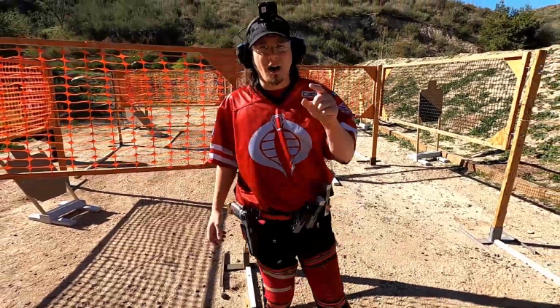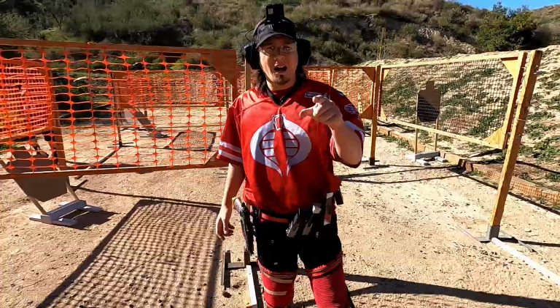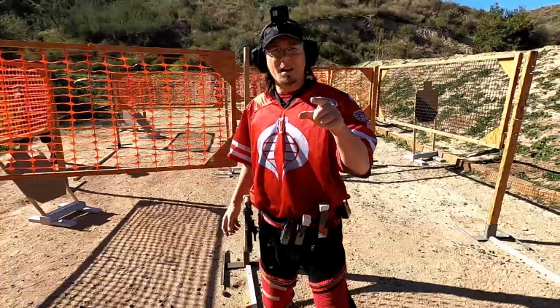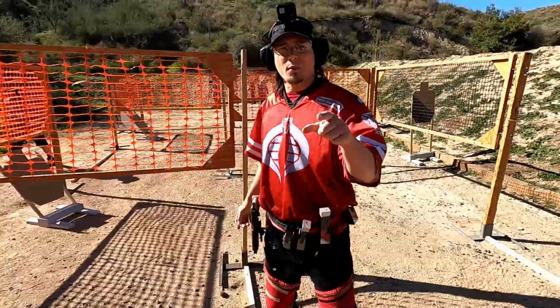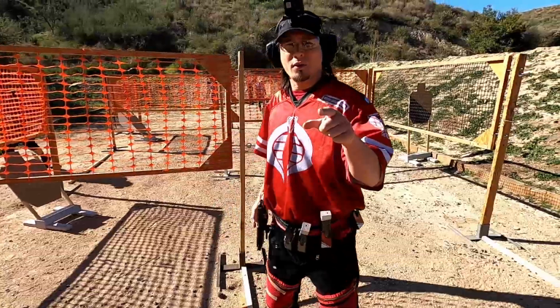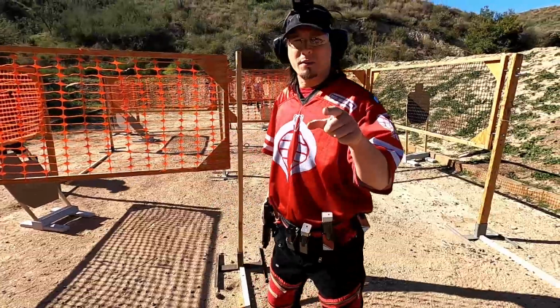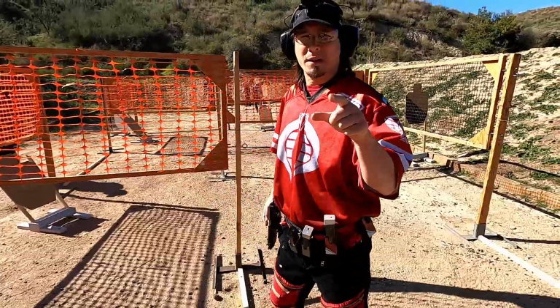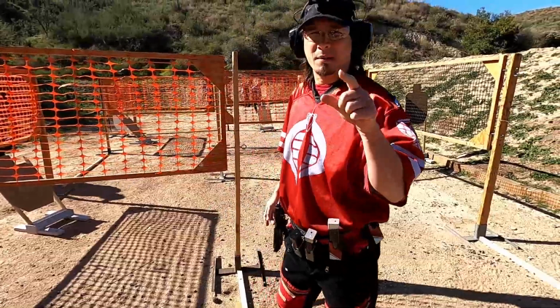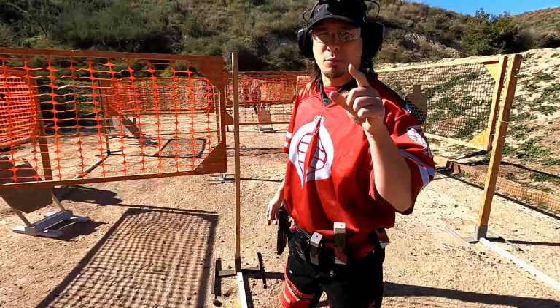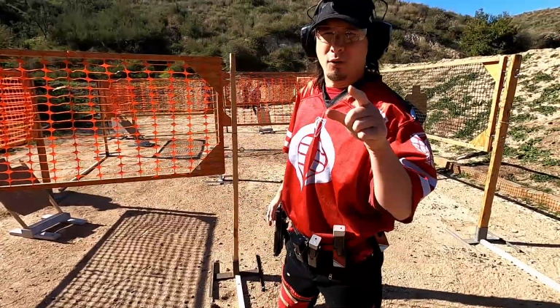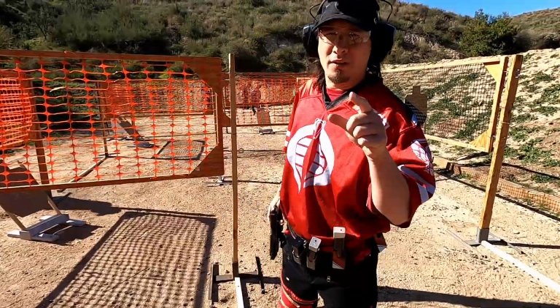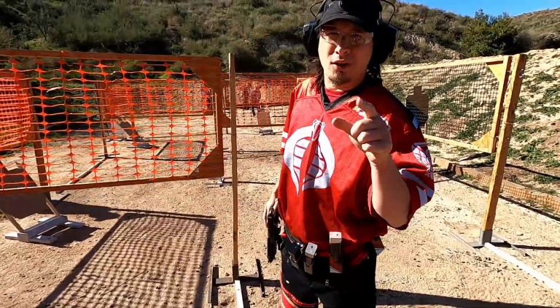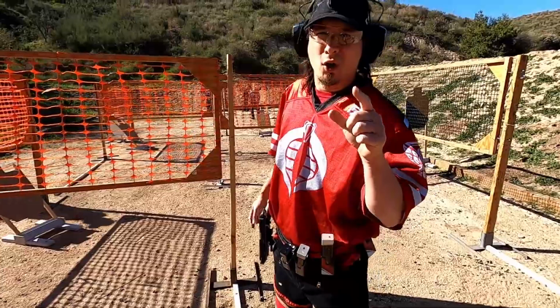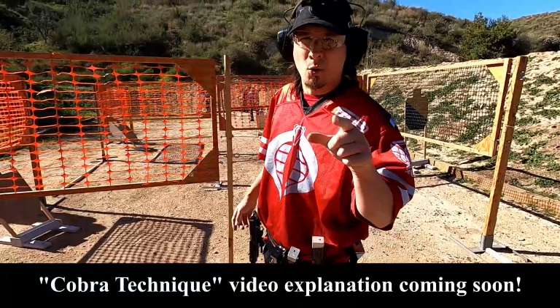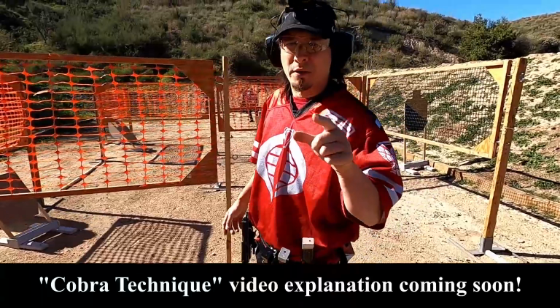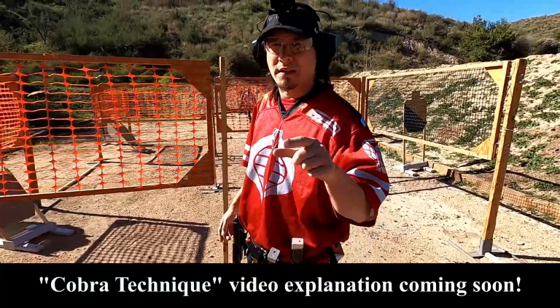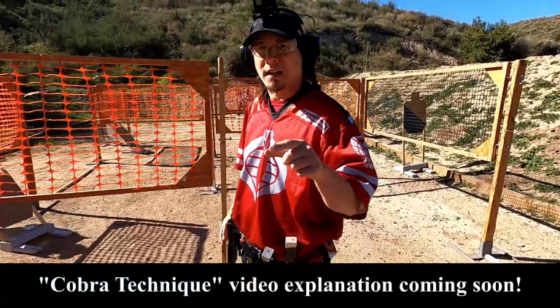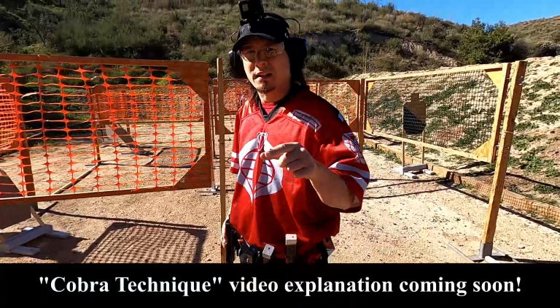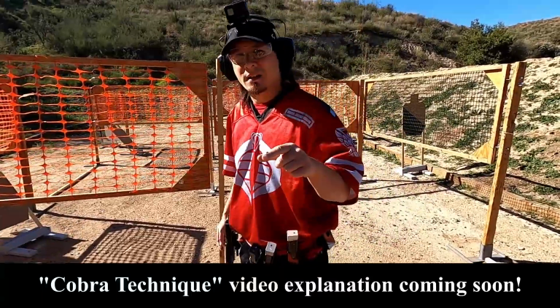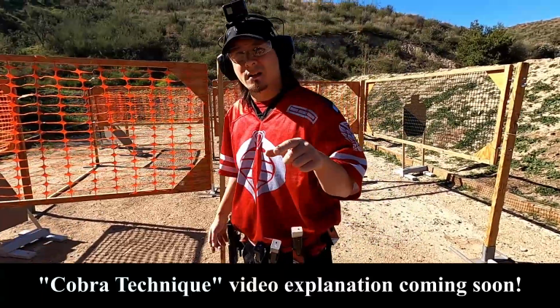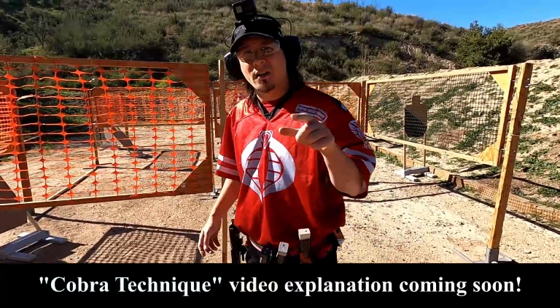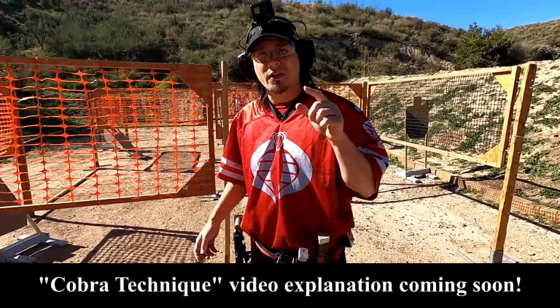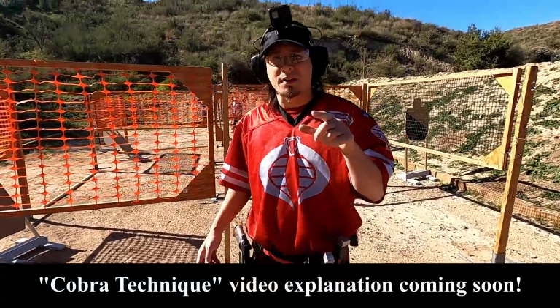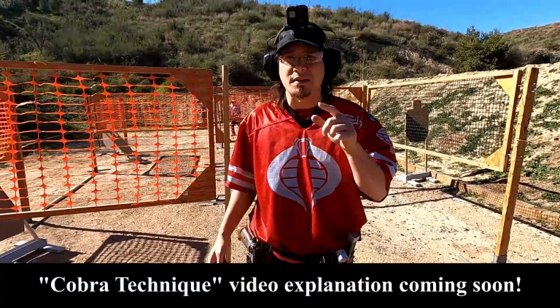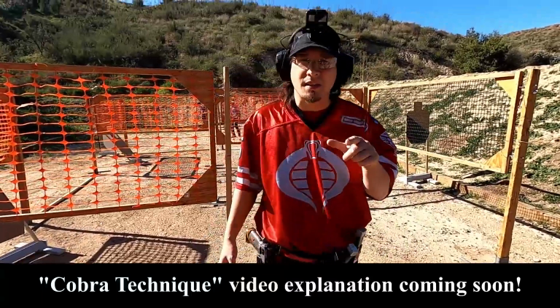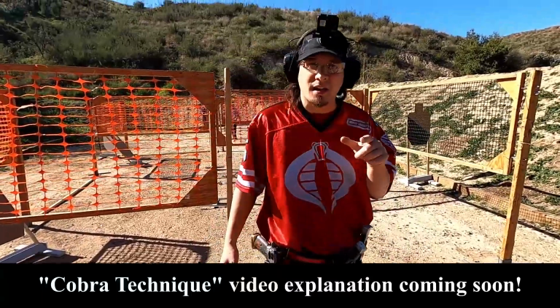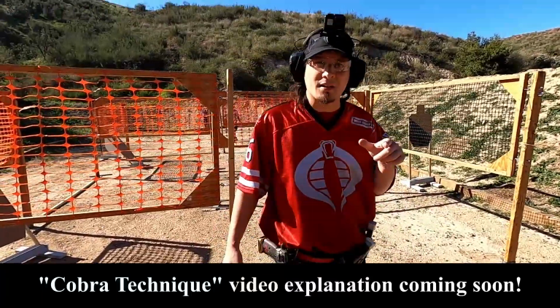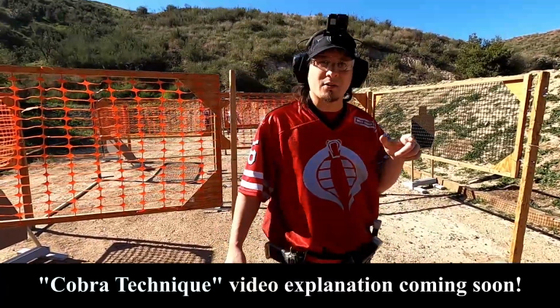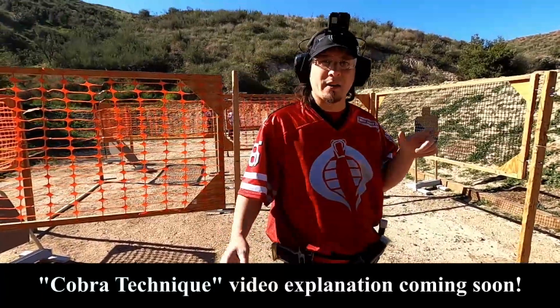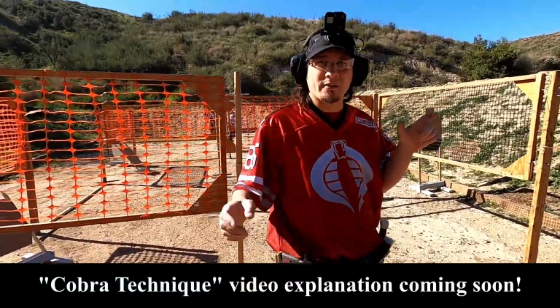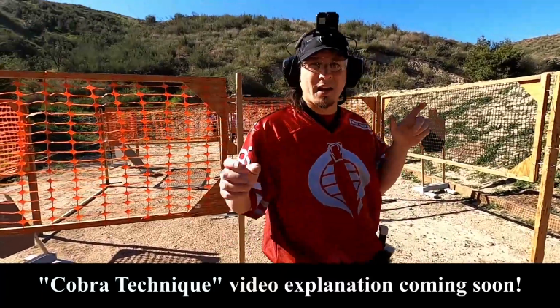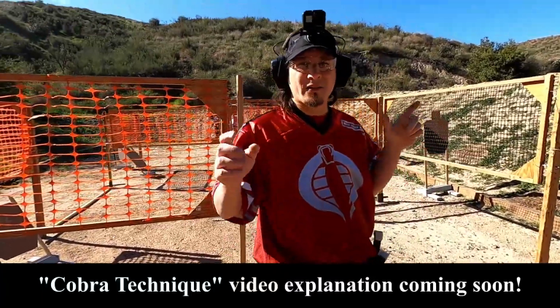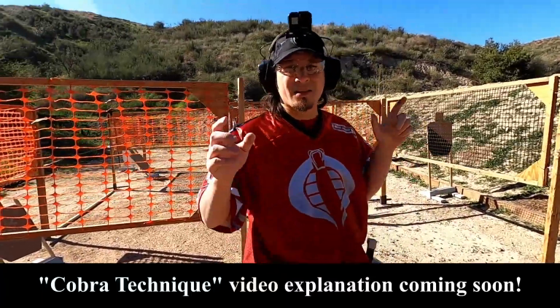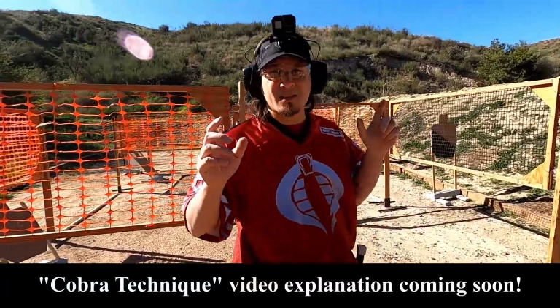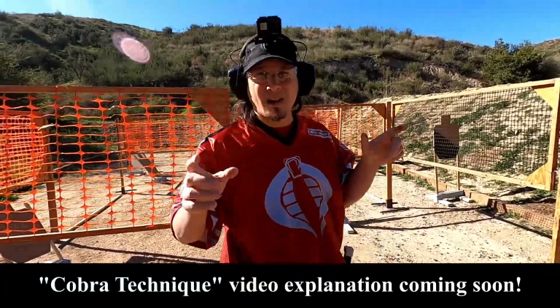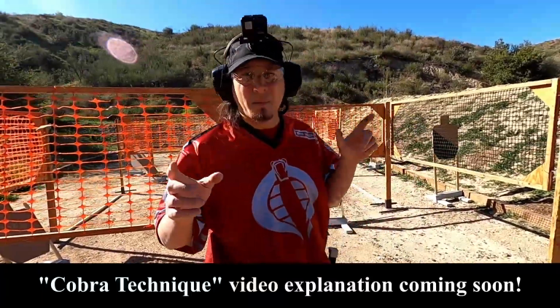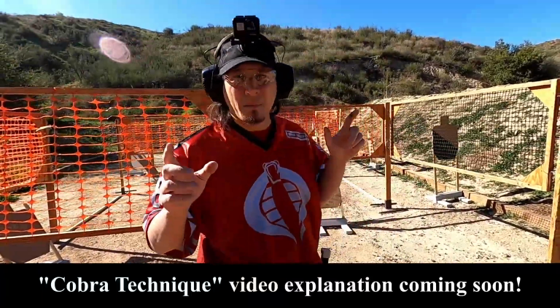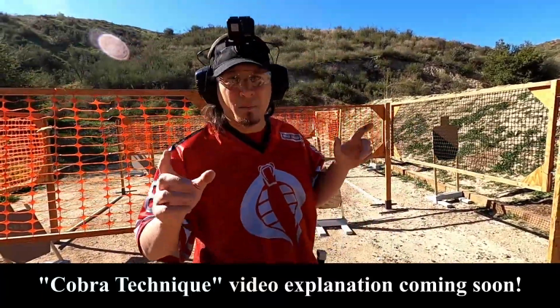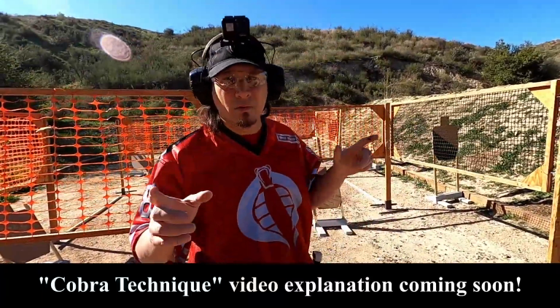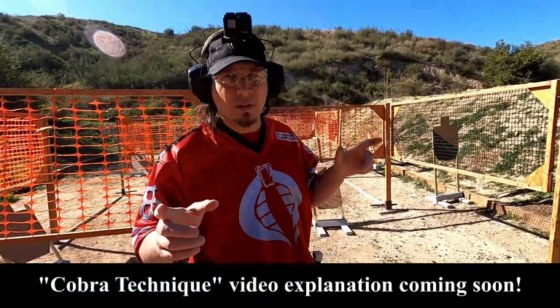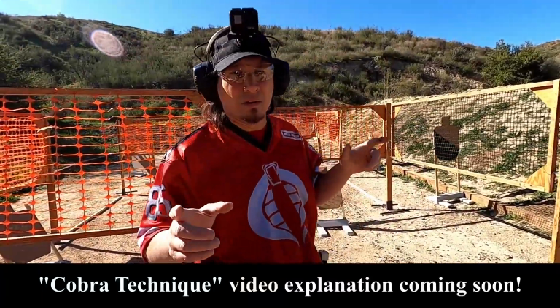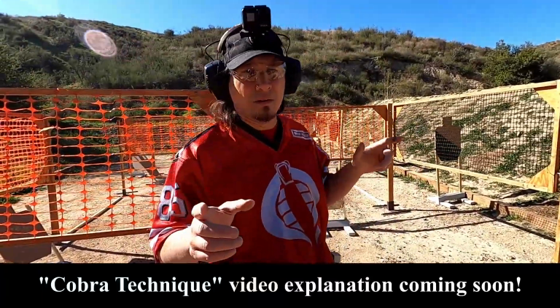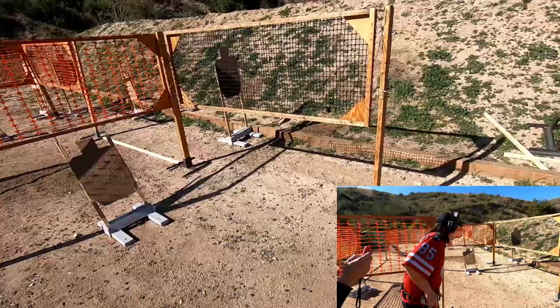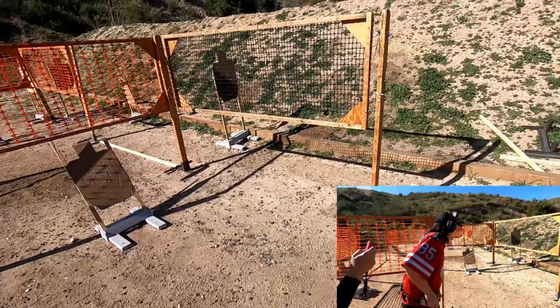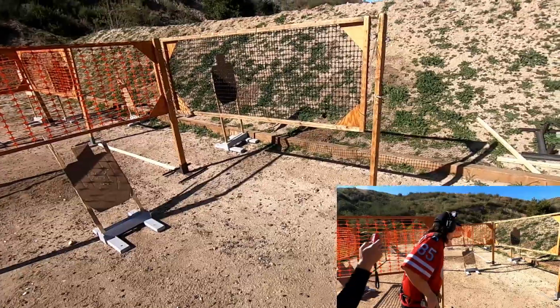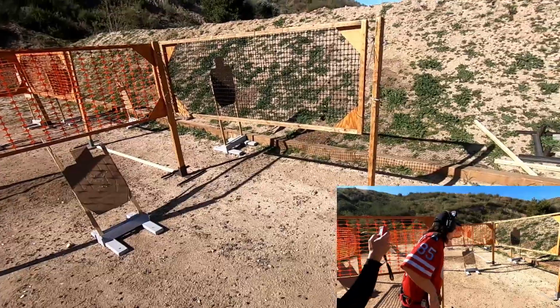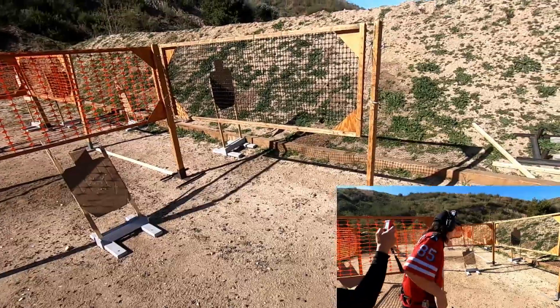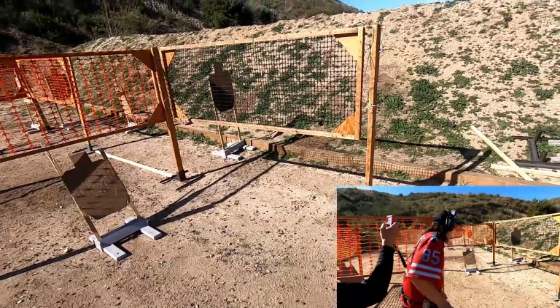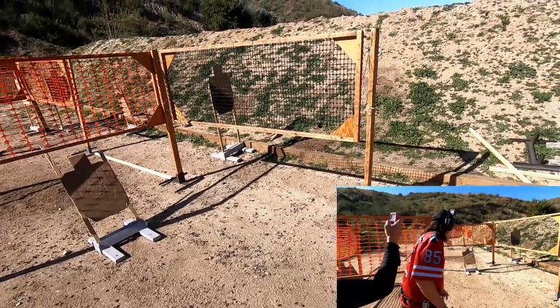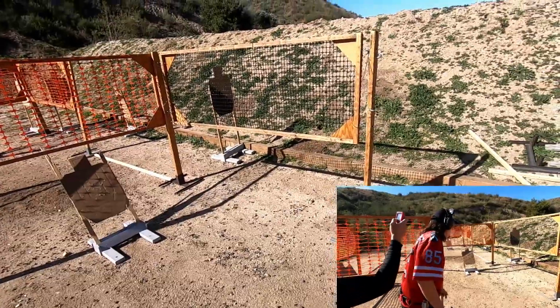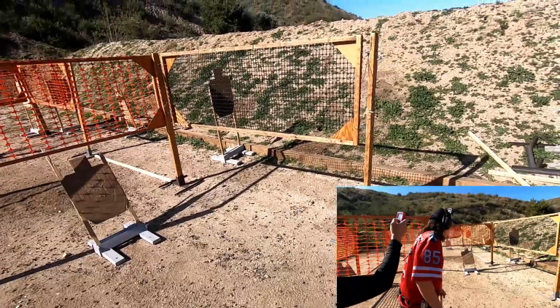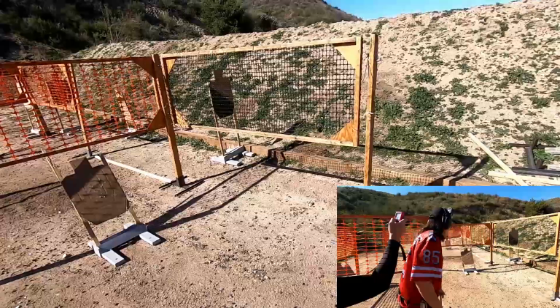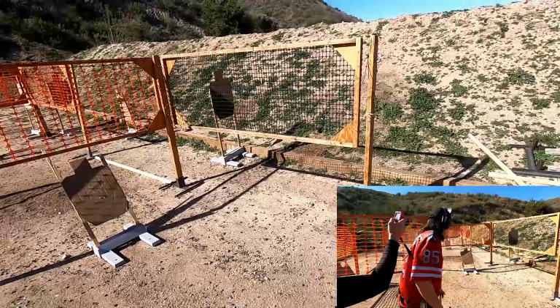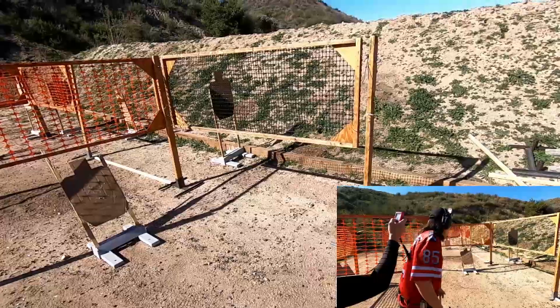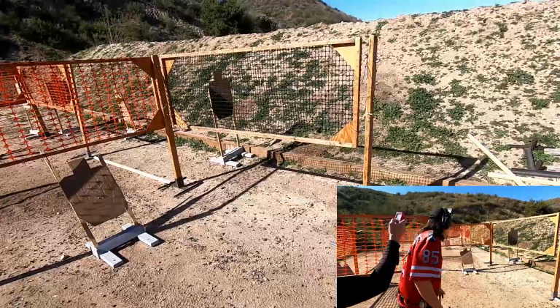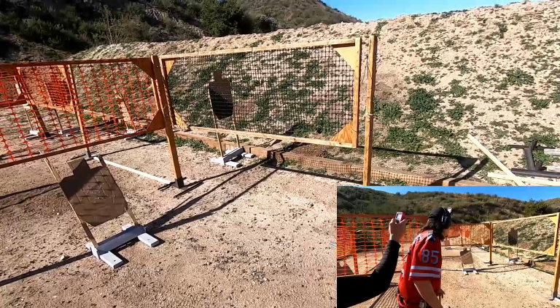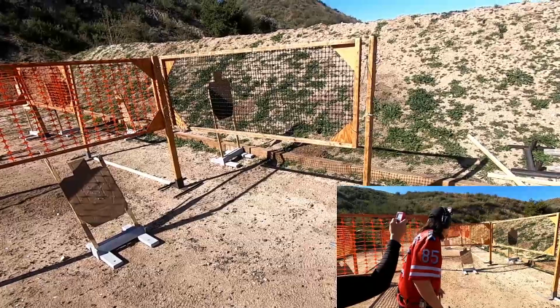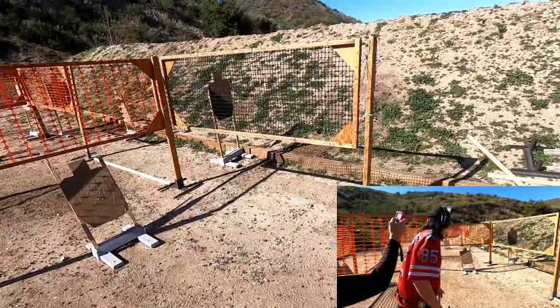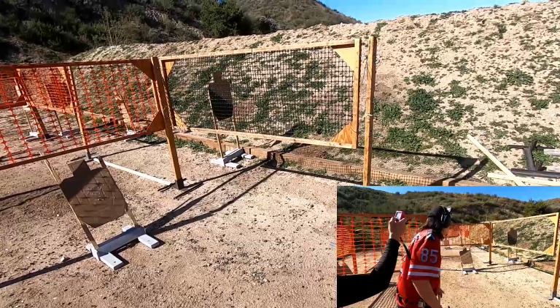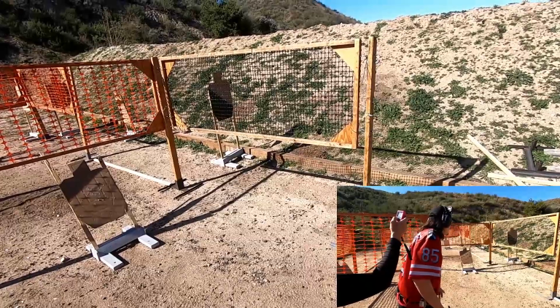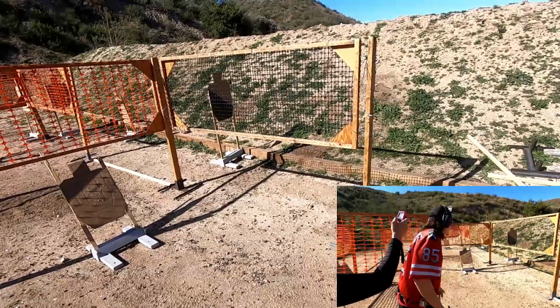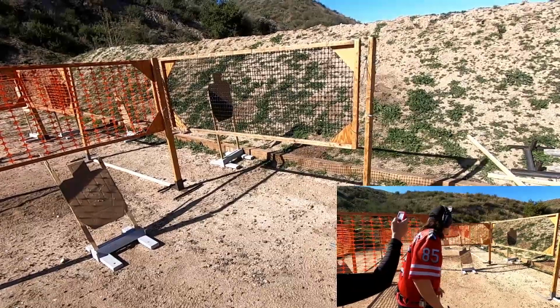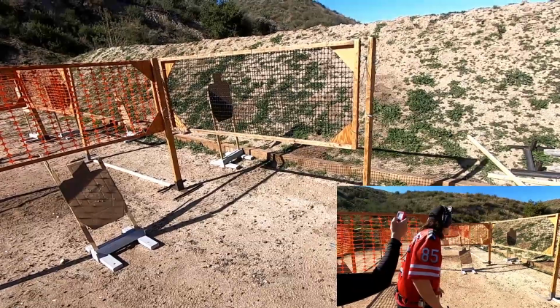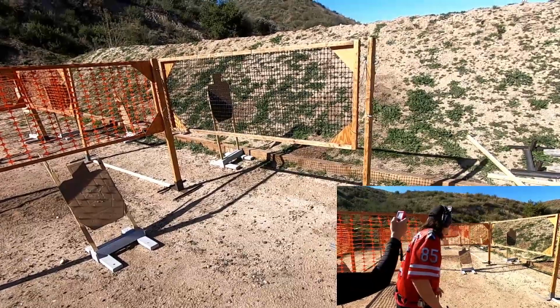I am going to be employing the Cobra technique on this stage so I don't have to stop moving. Are you ready? Ready. Stand by.